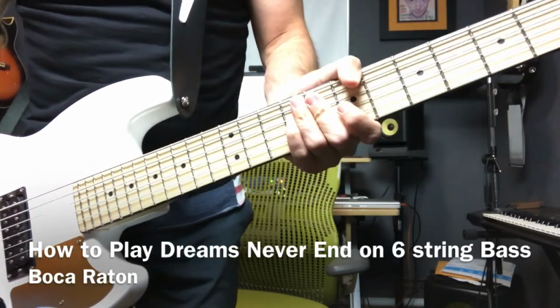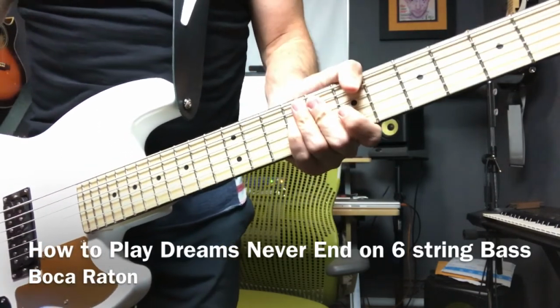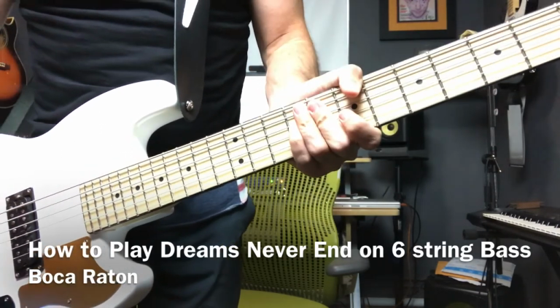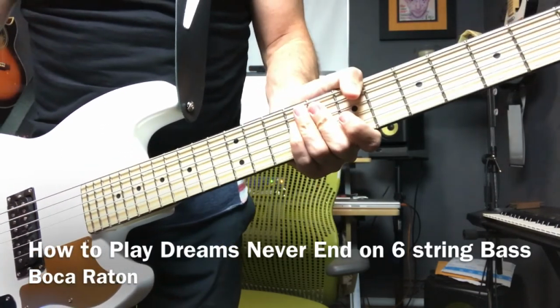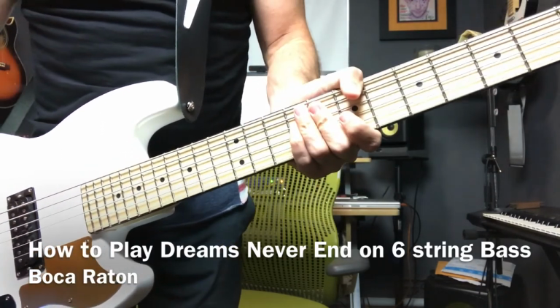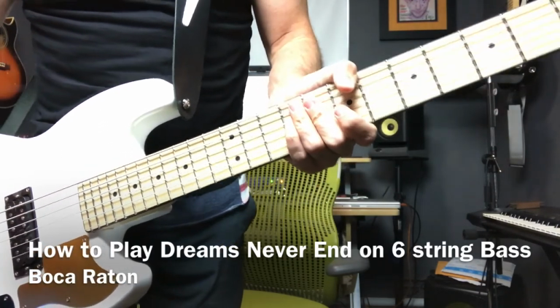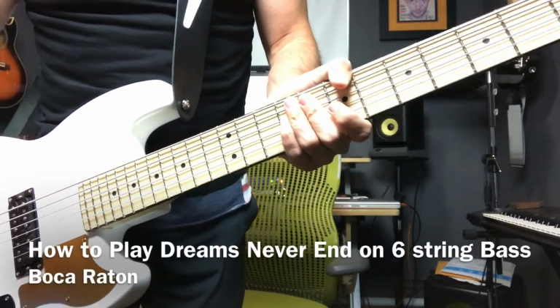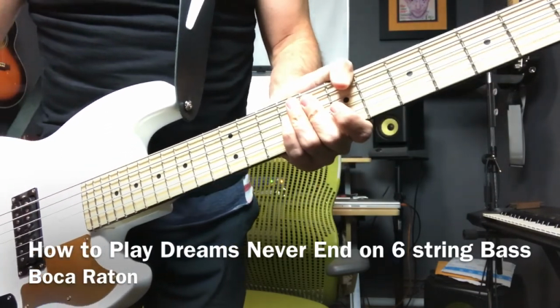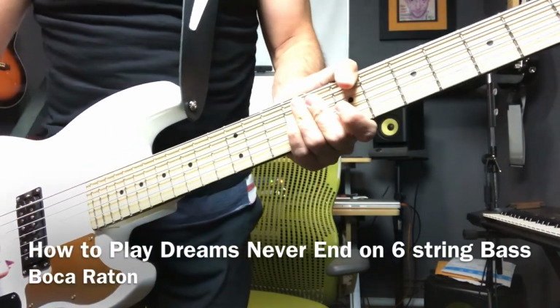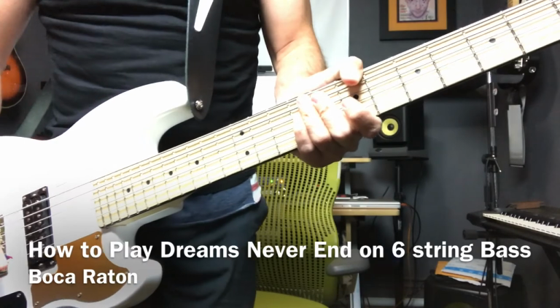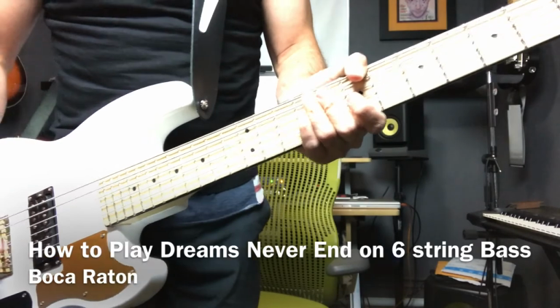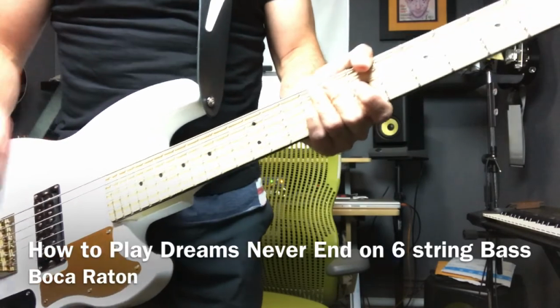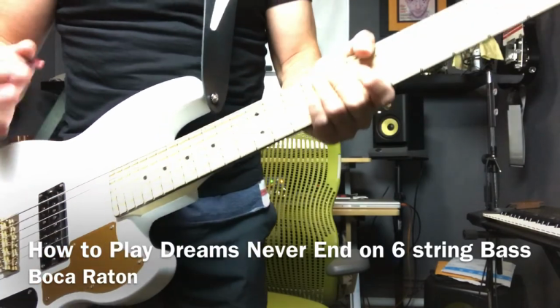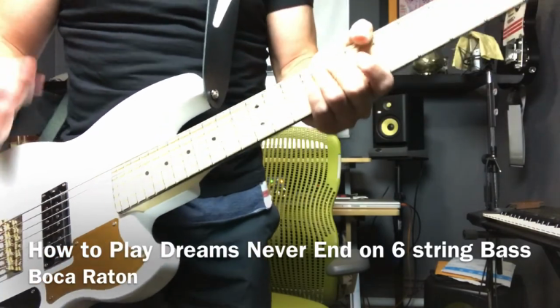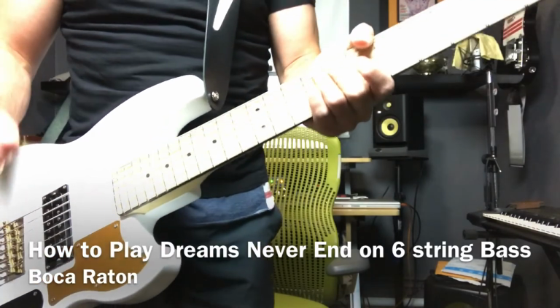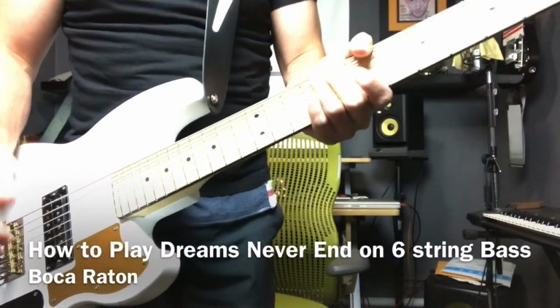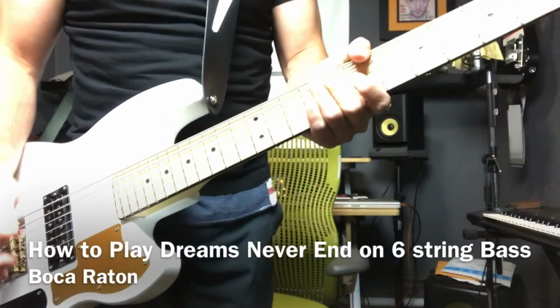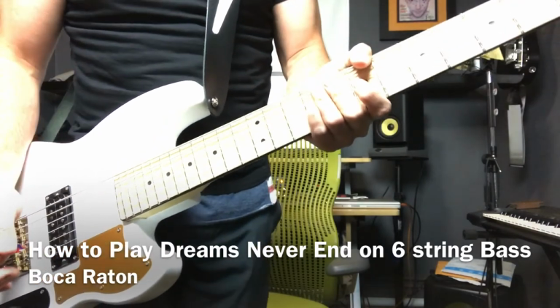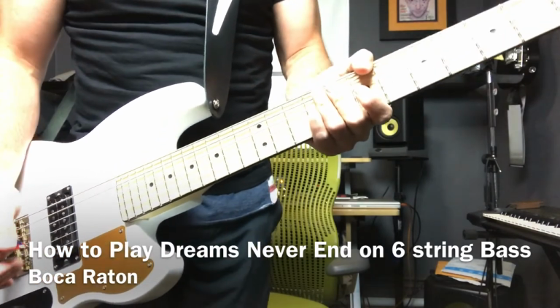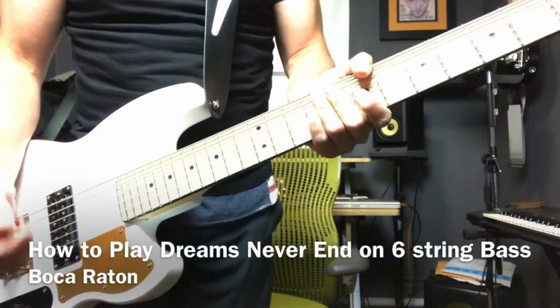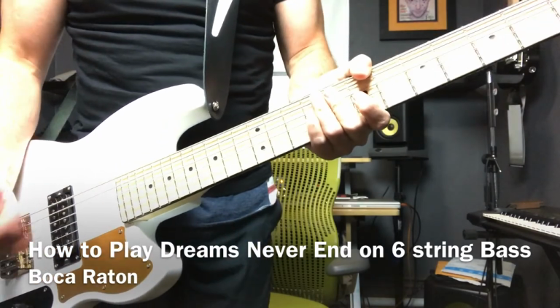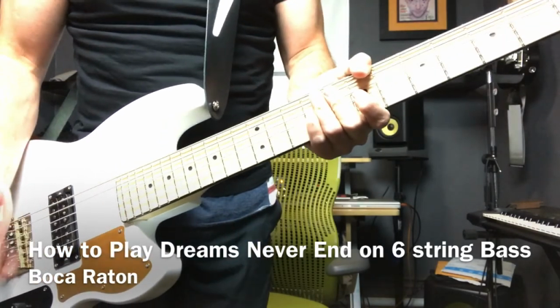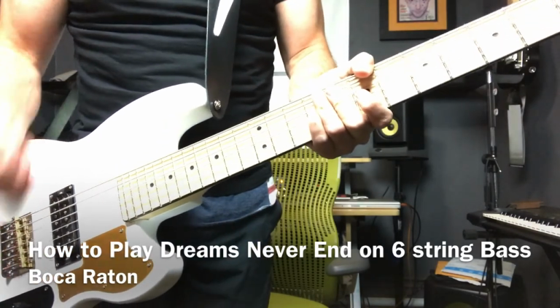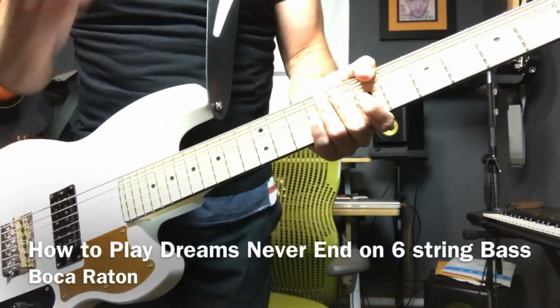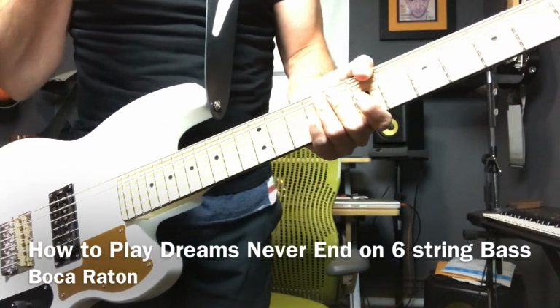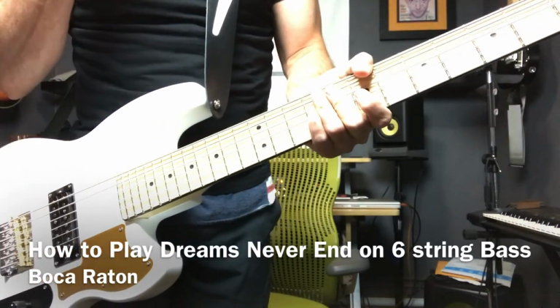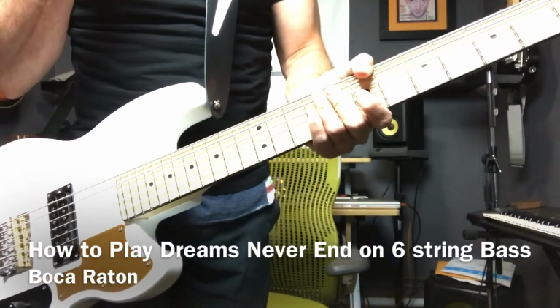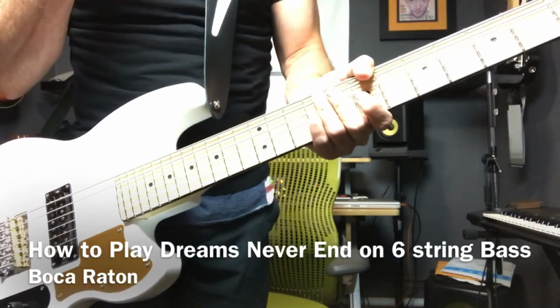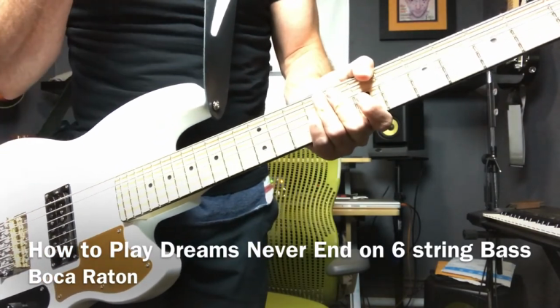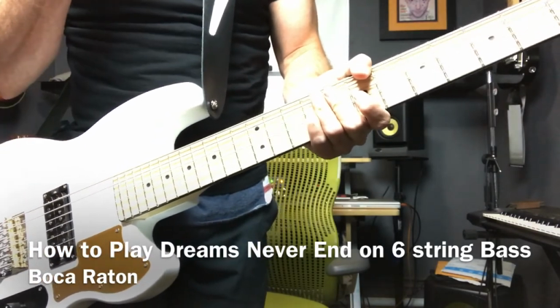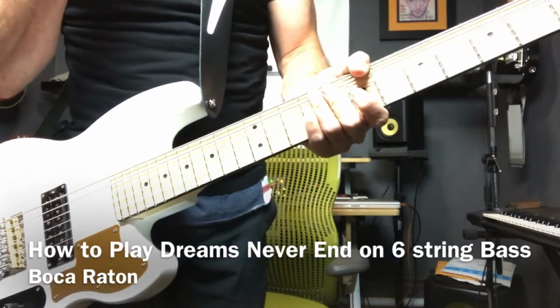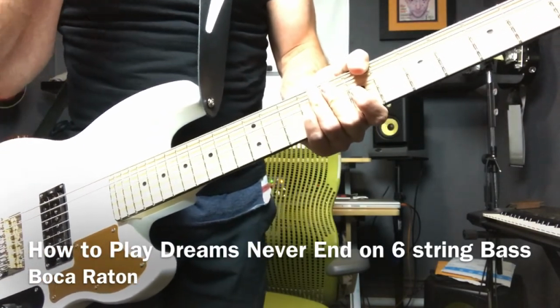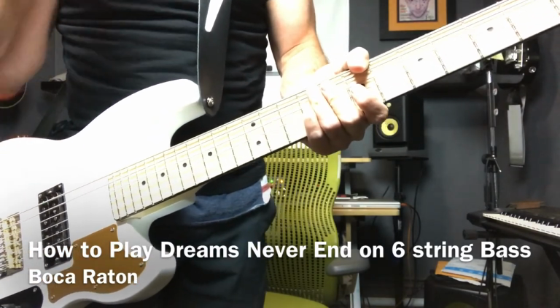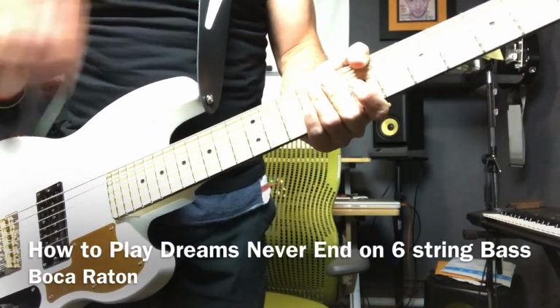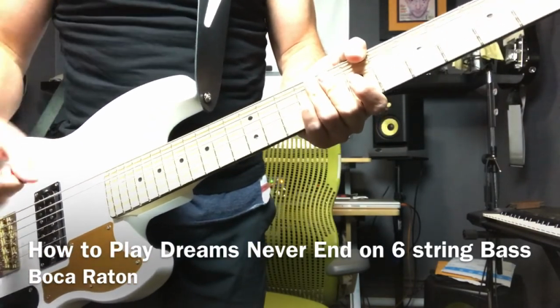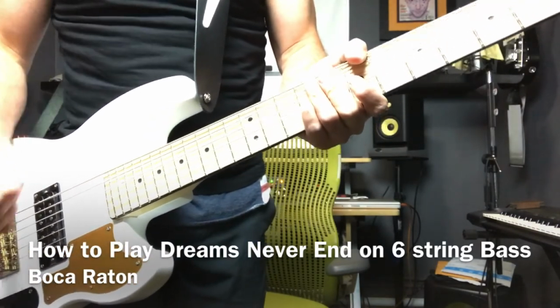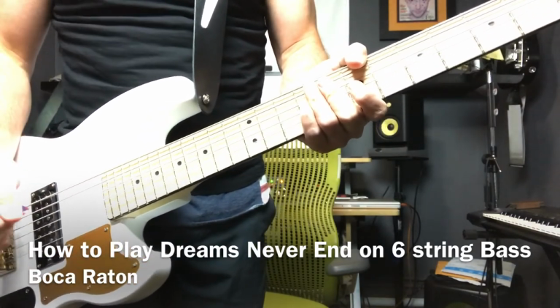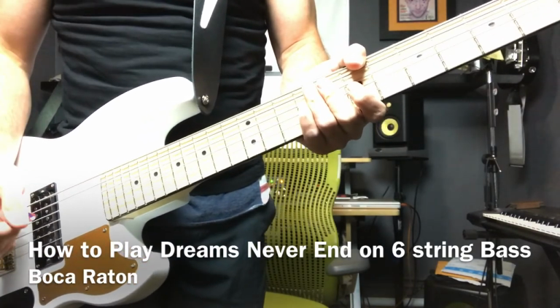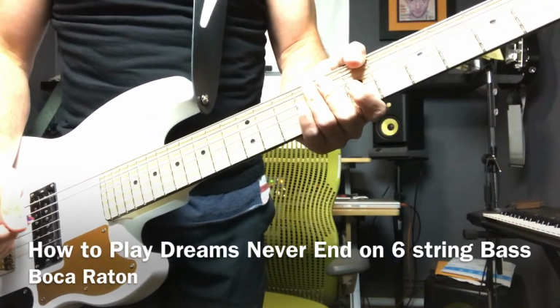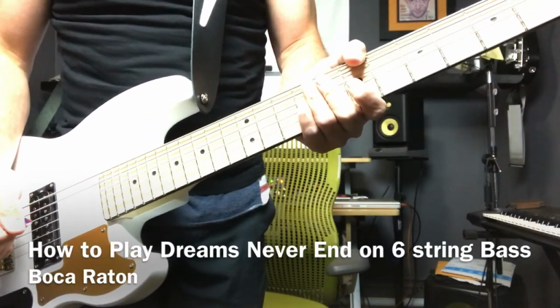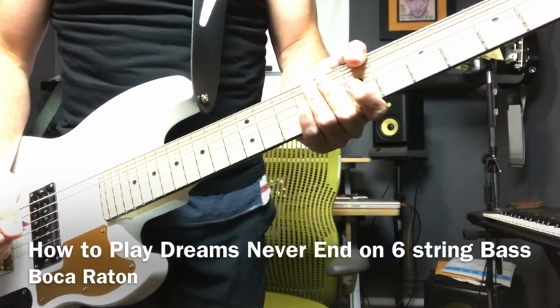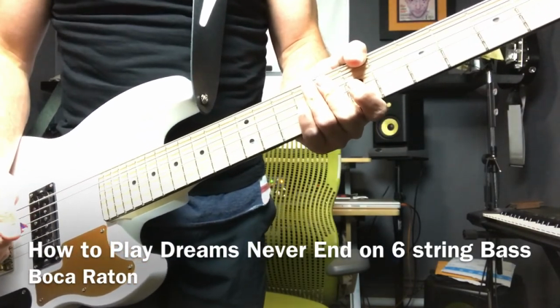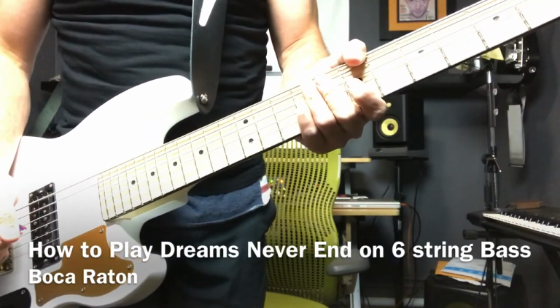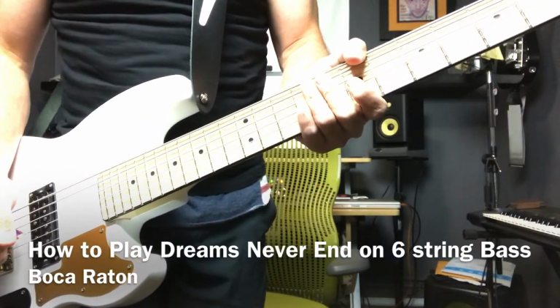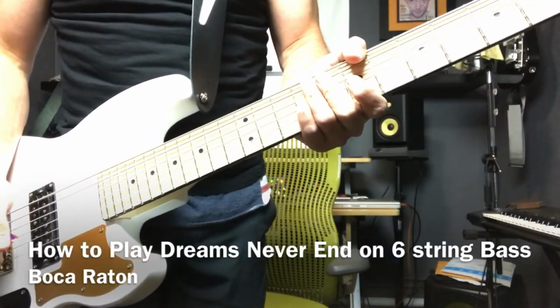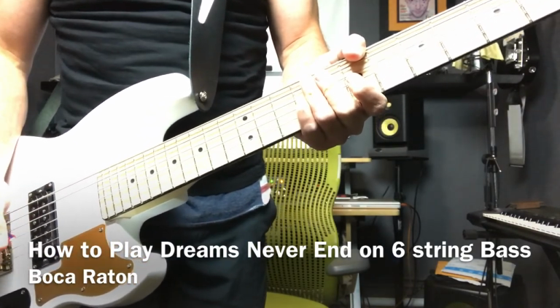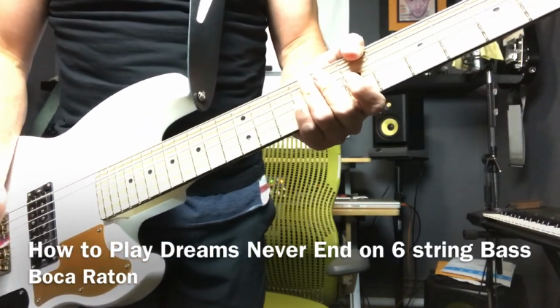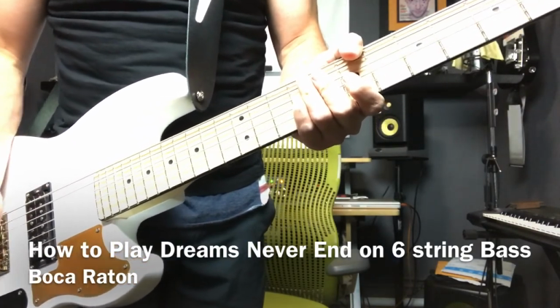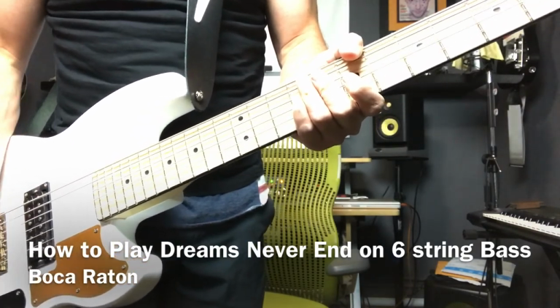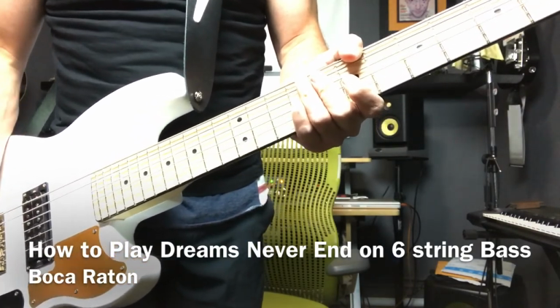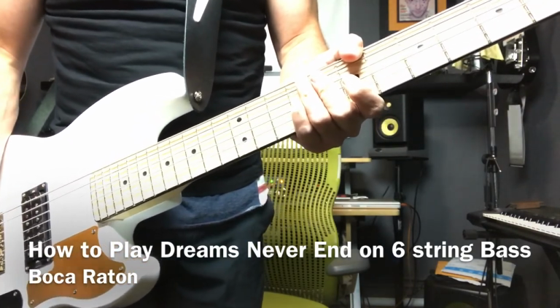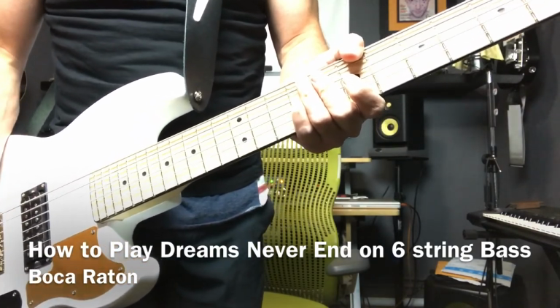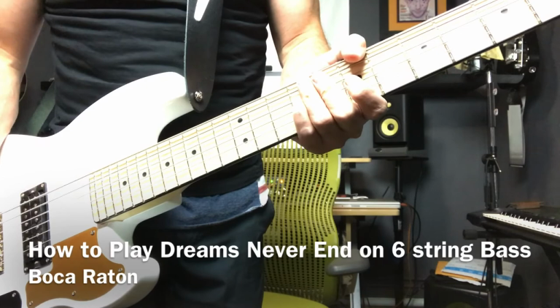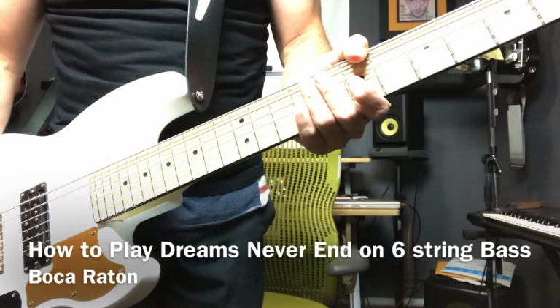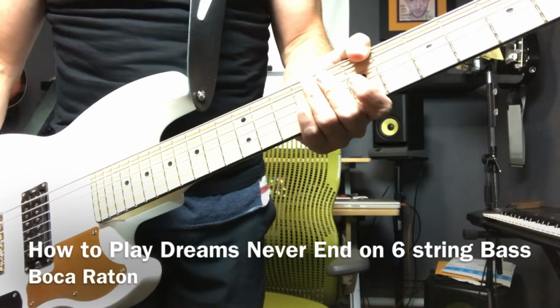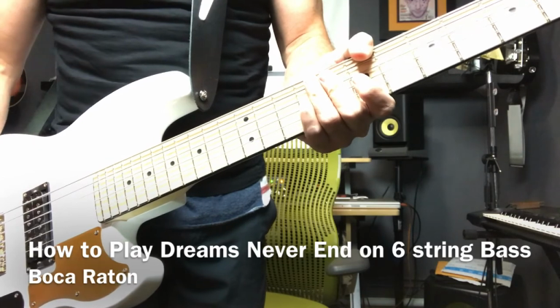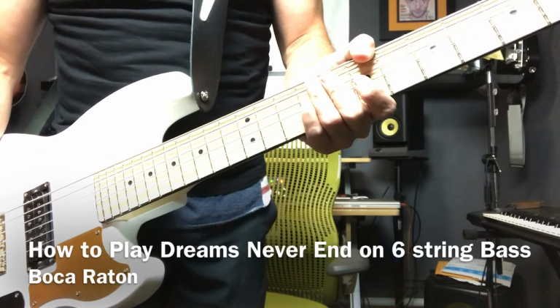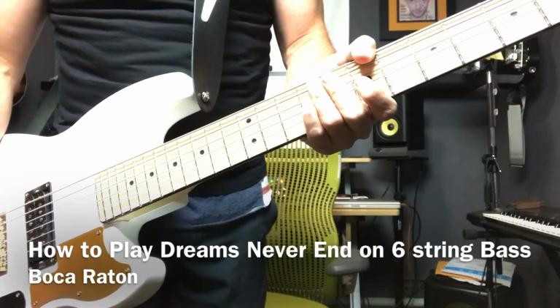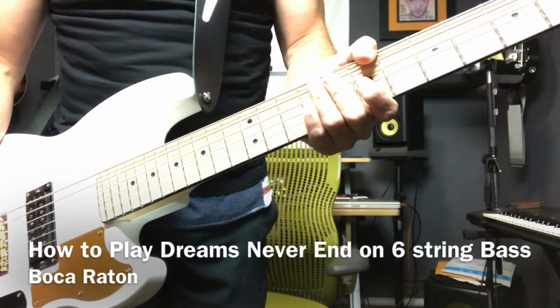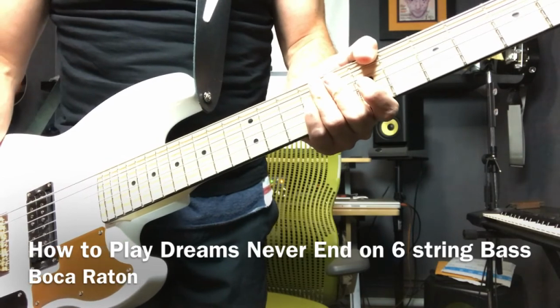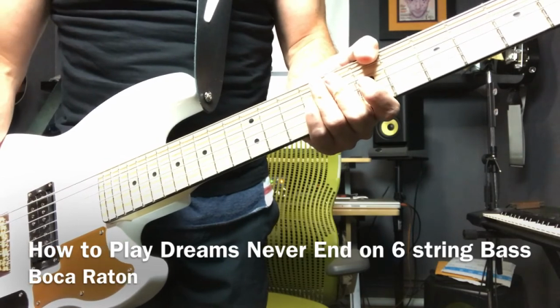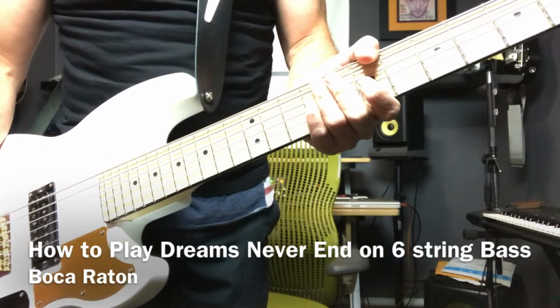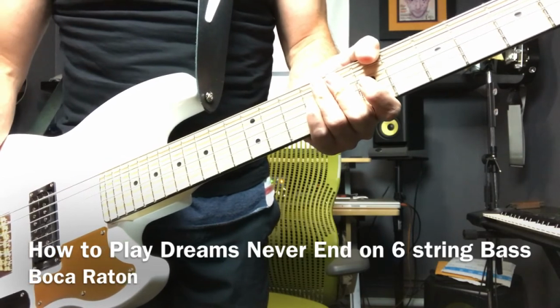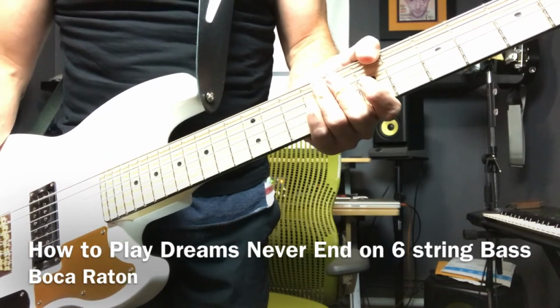Hope you enjoyed it. Hooky plays it really fast, so it's really tough to play like he does, but you have to practice.